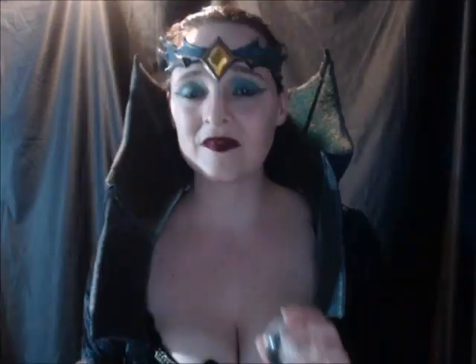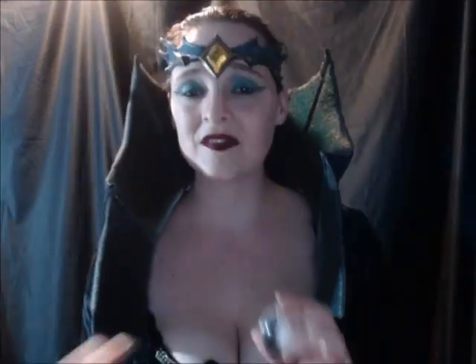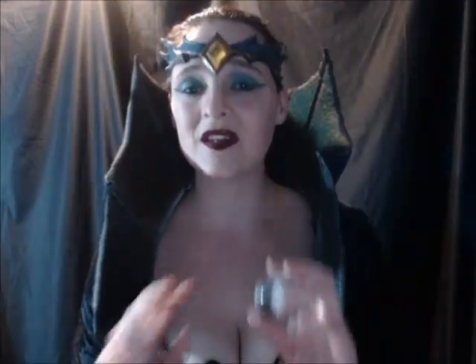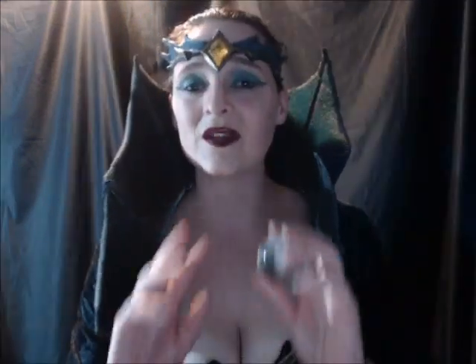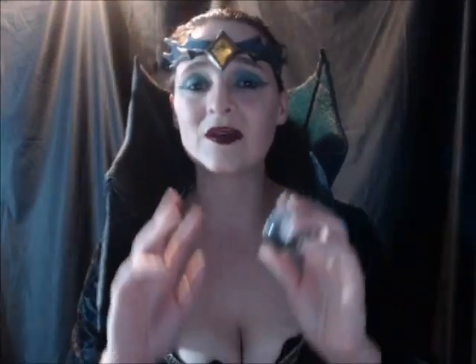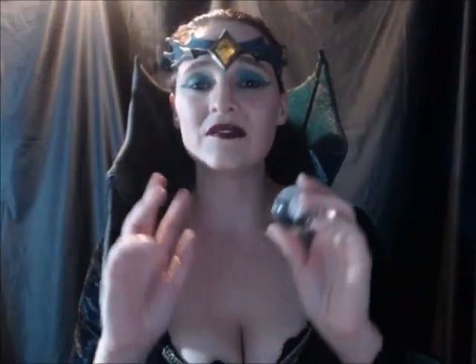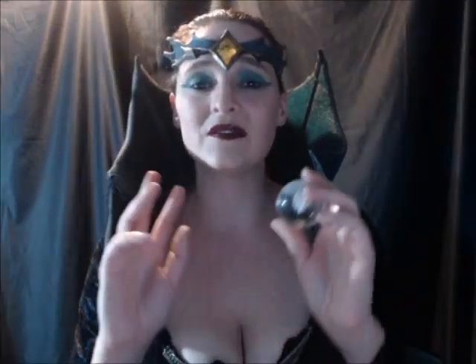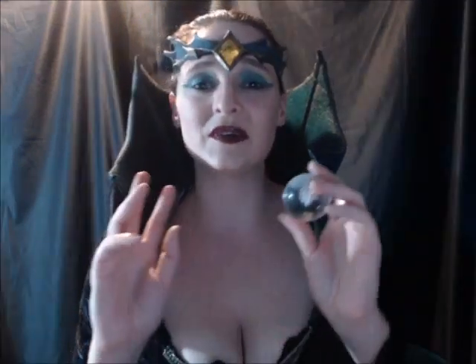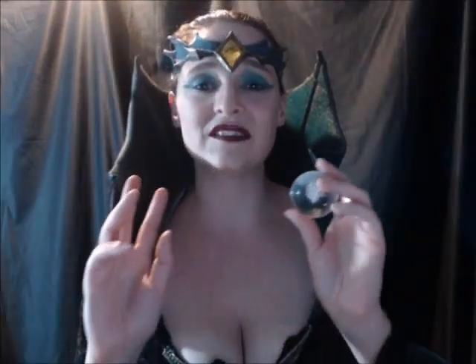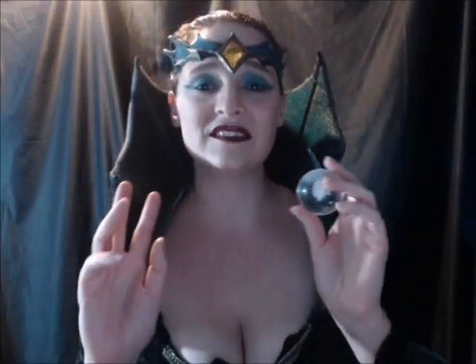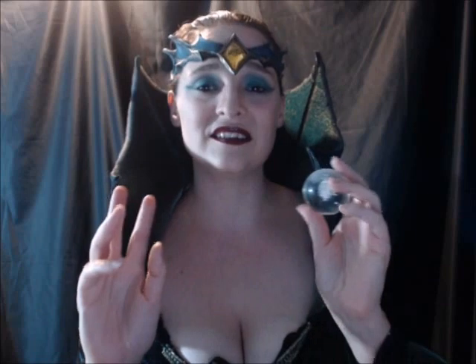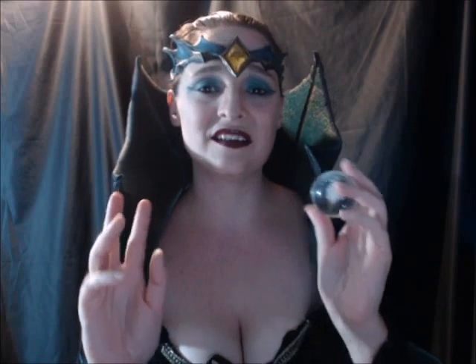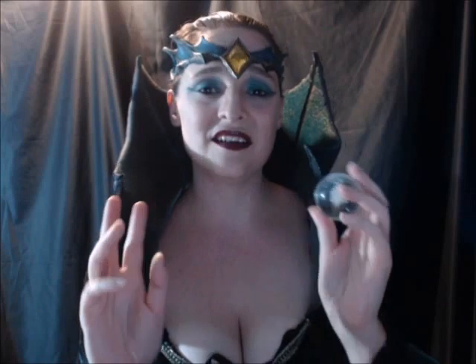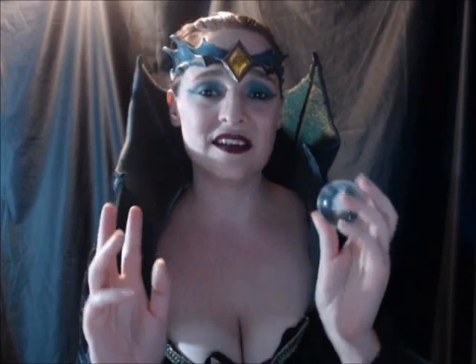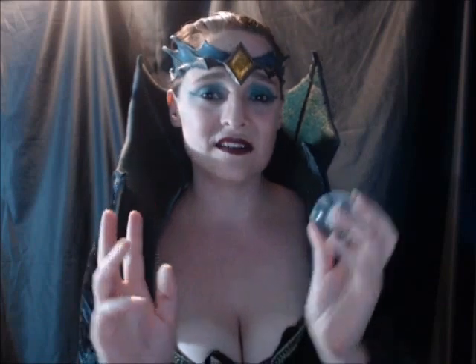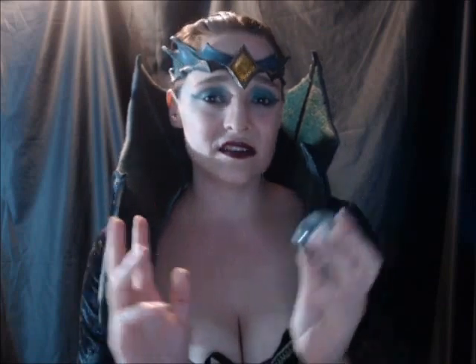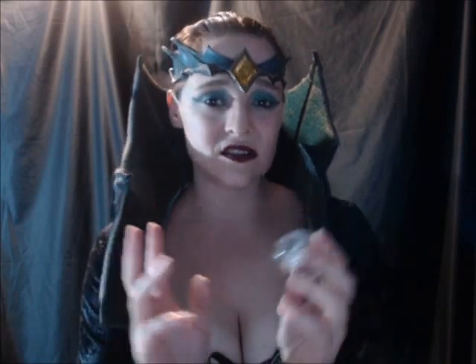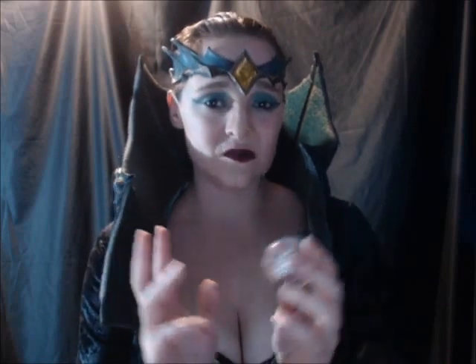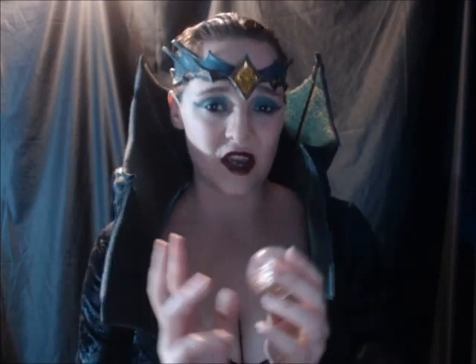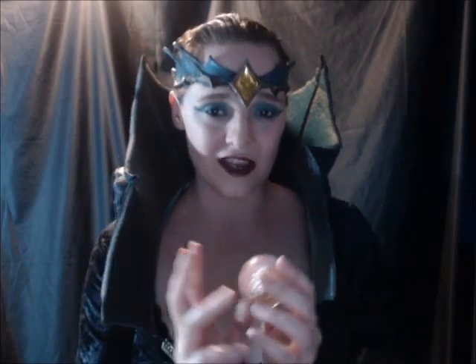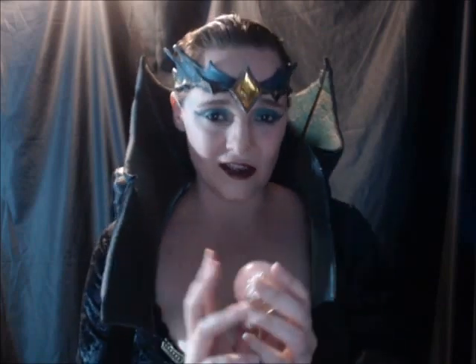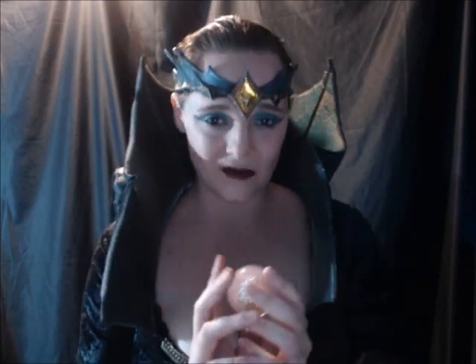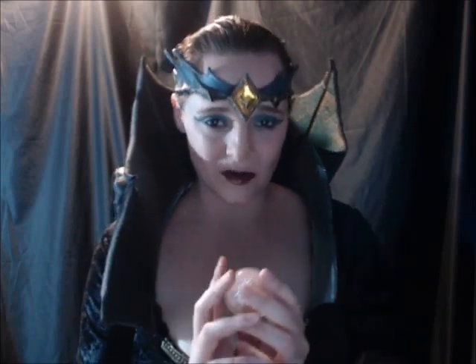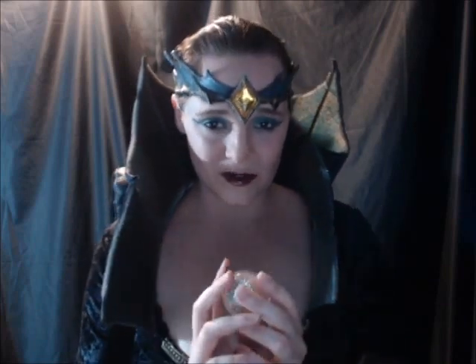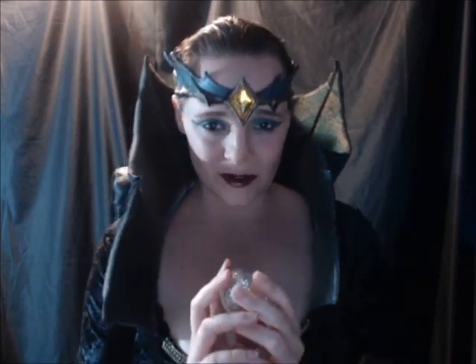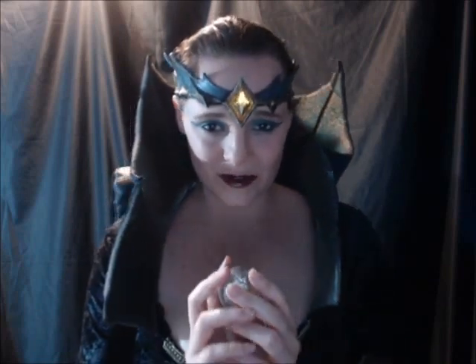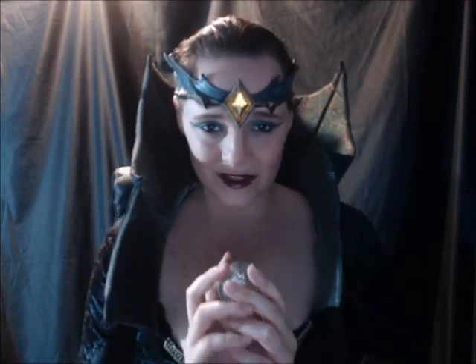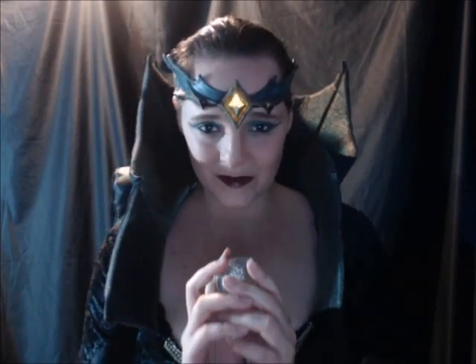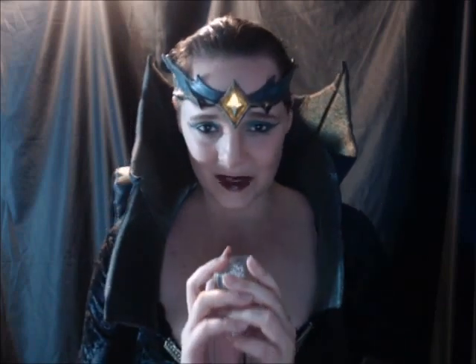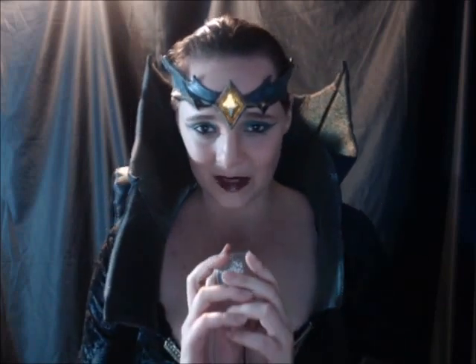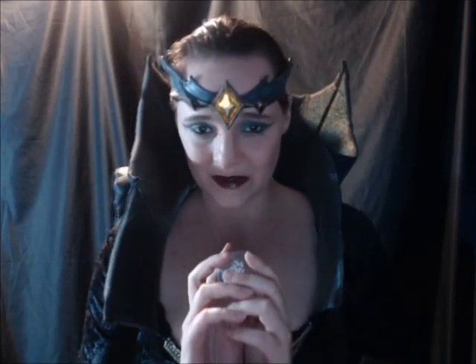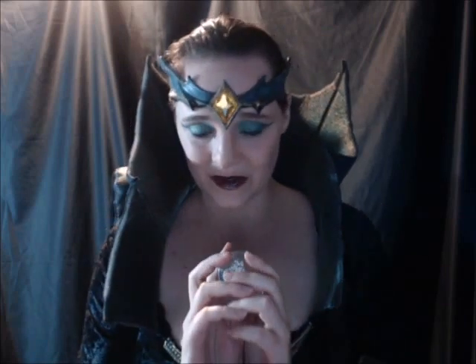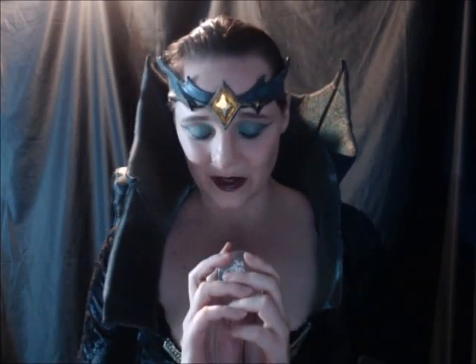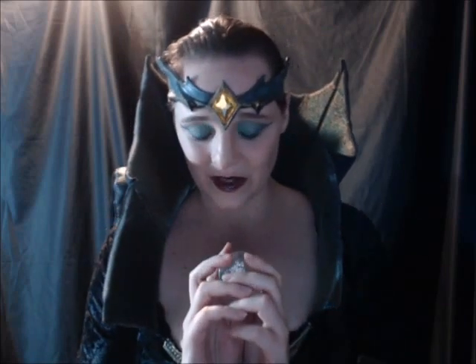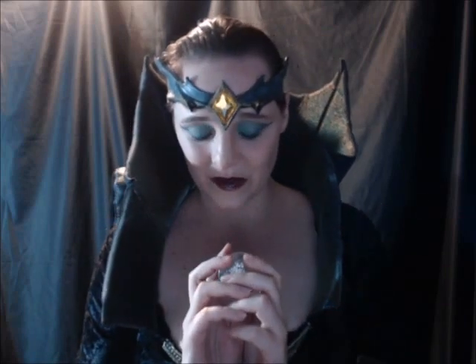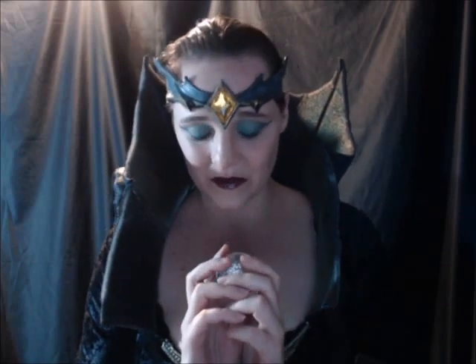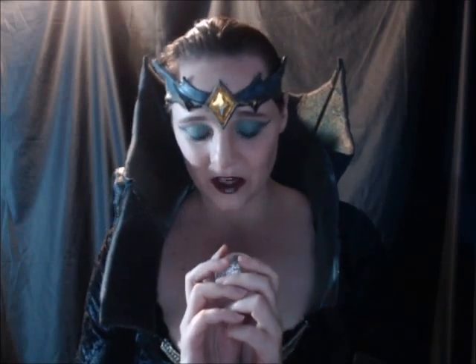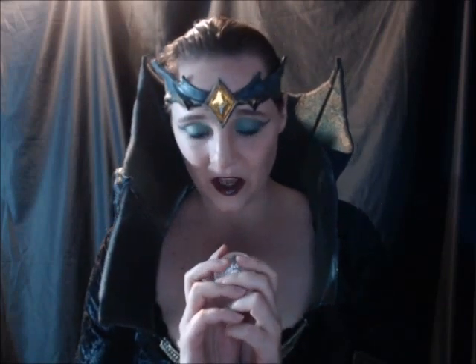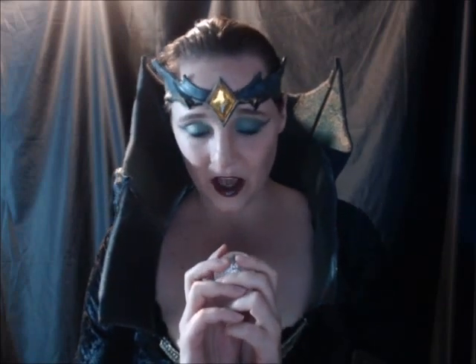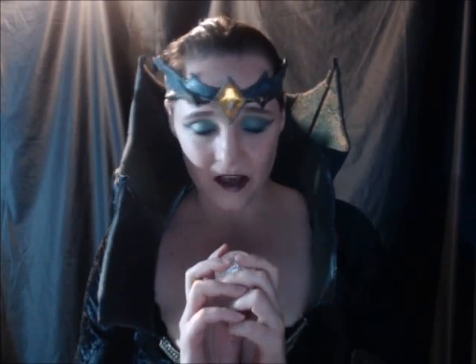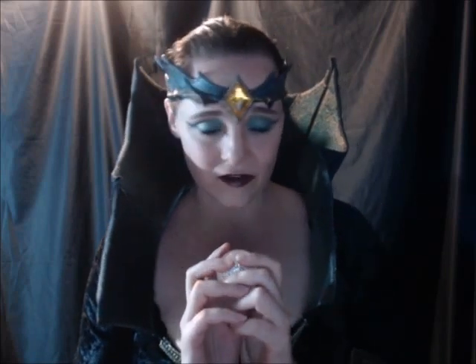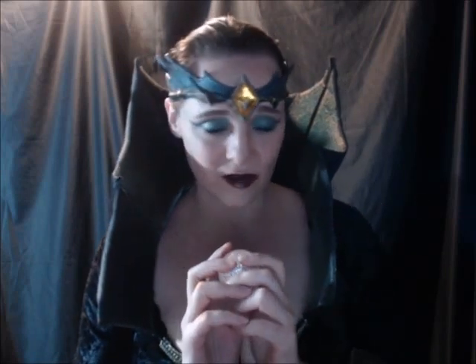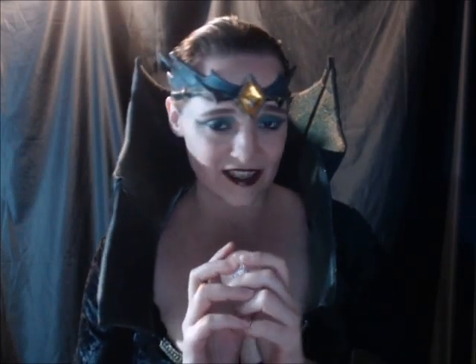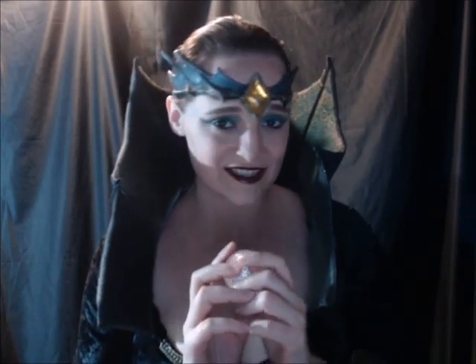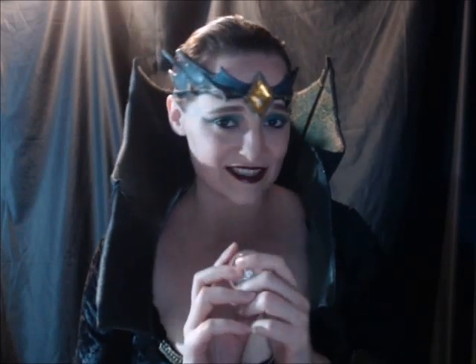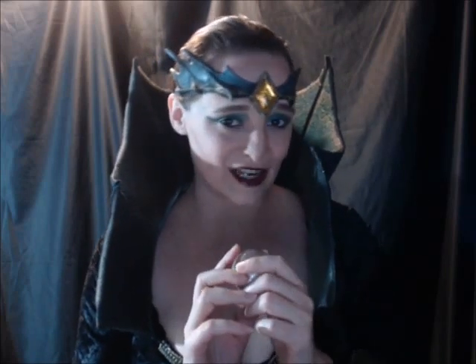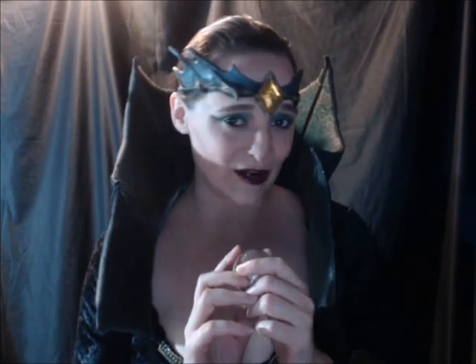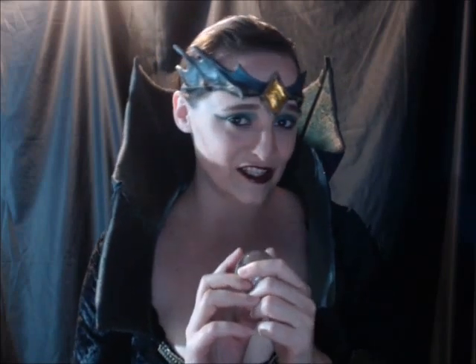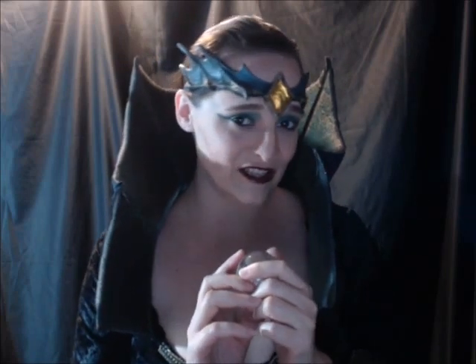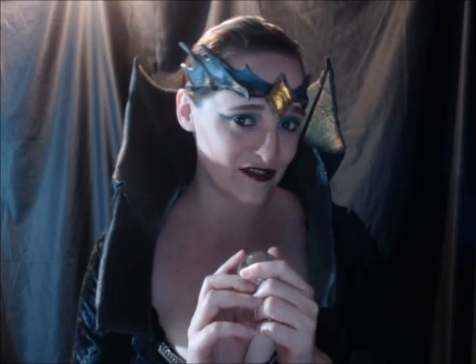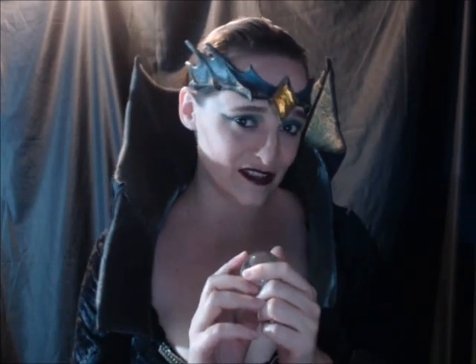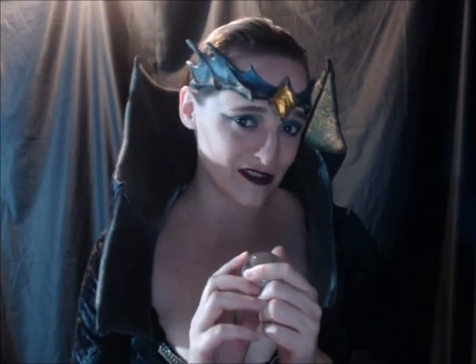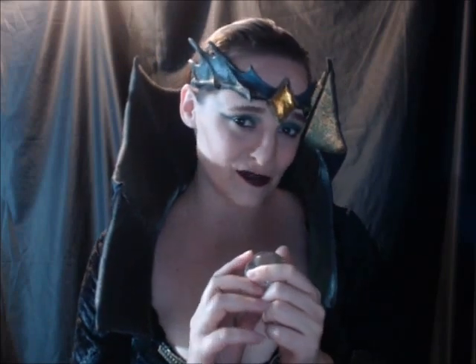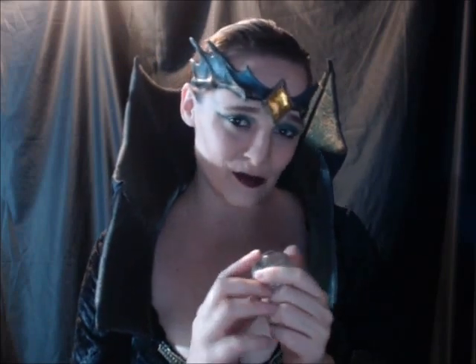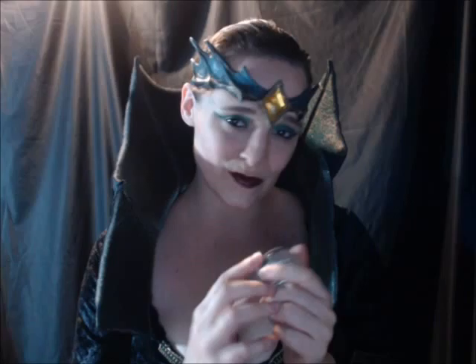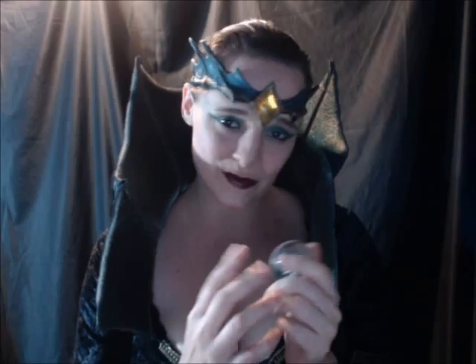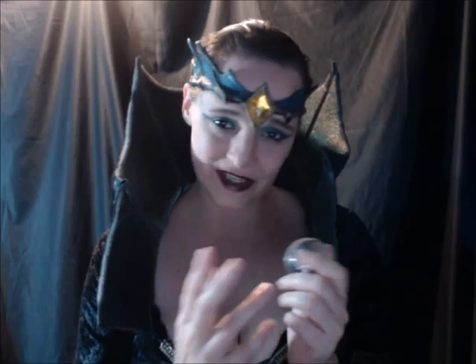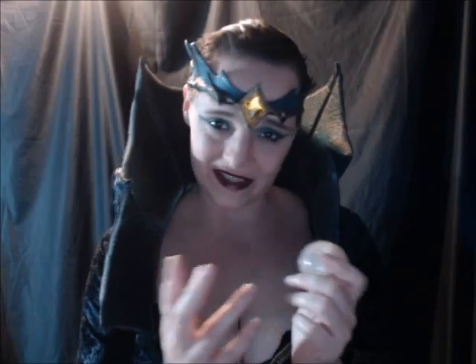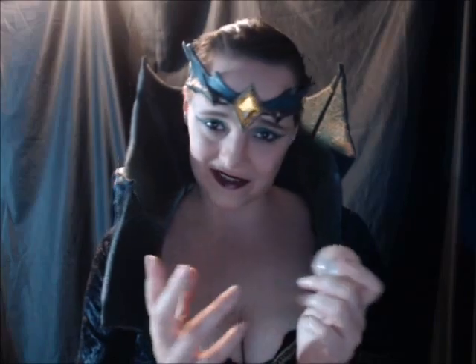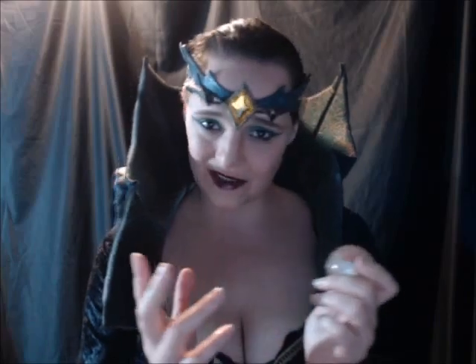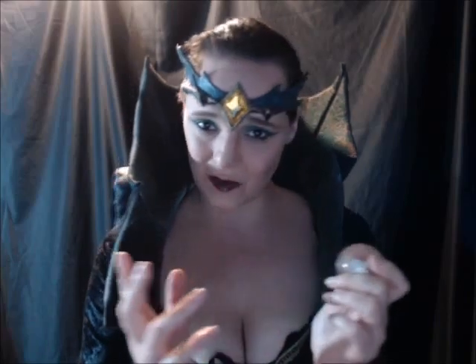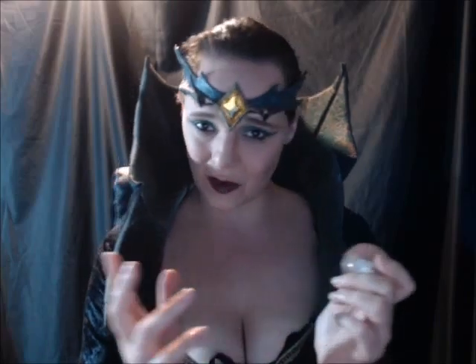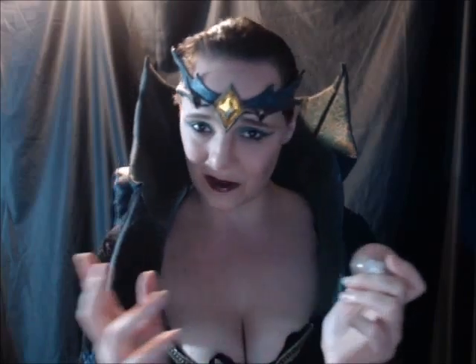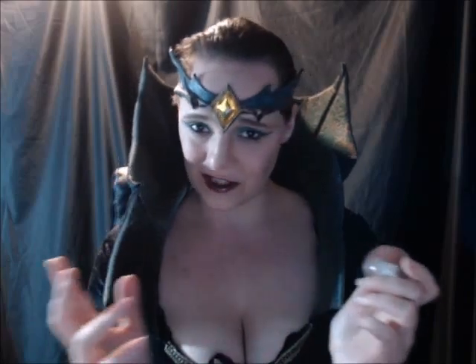Hello everyone. This is my evil sorceress makeup tutorial. If you'd like to see how I achieve this, please keep watching.